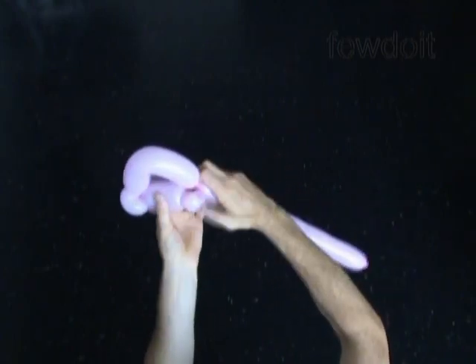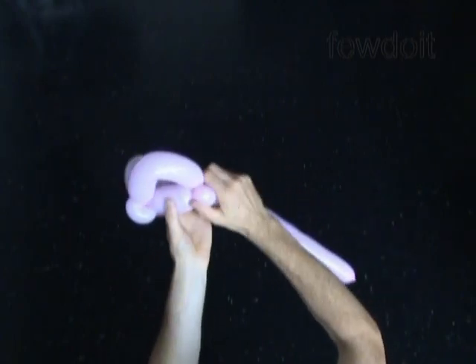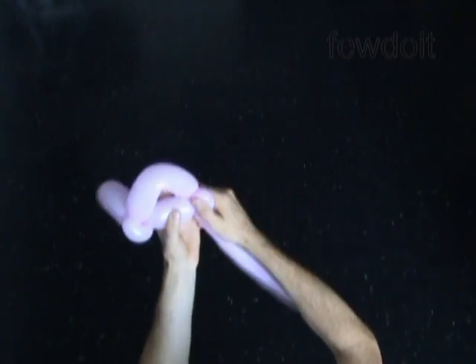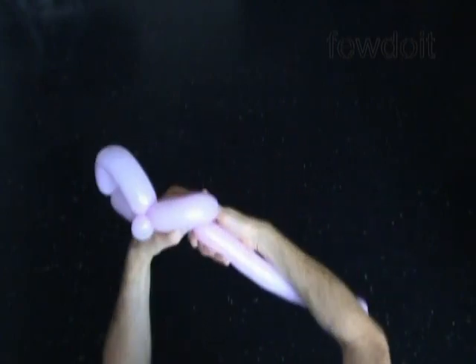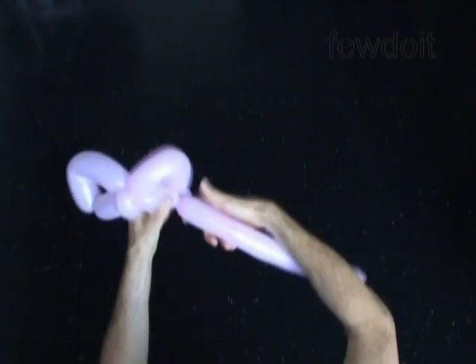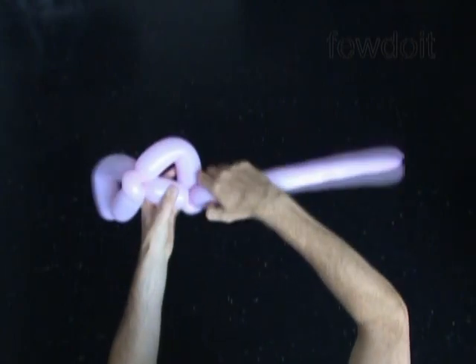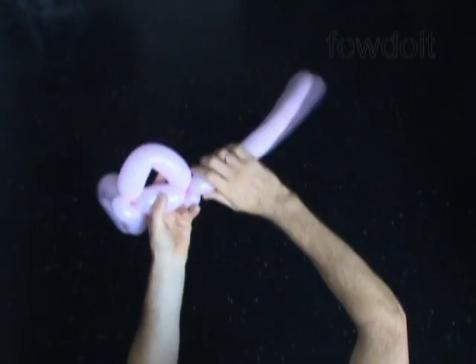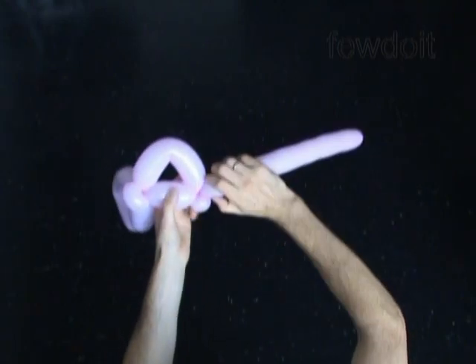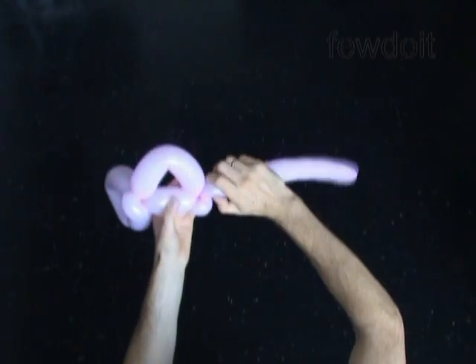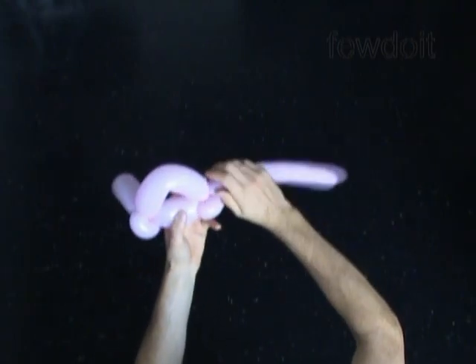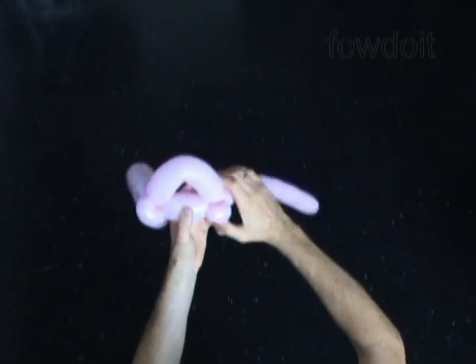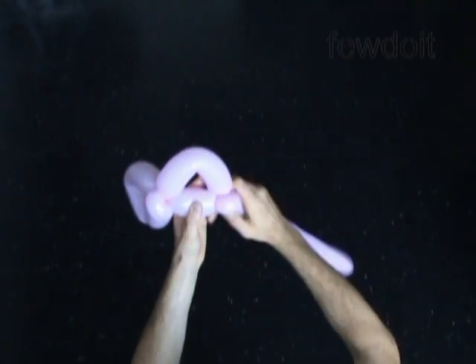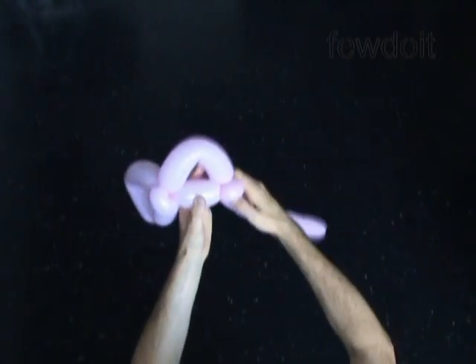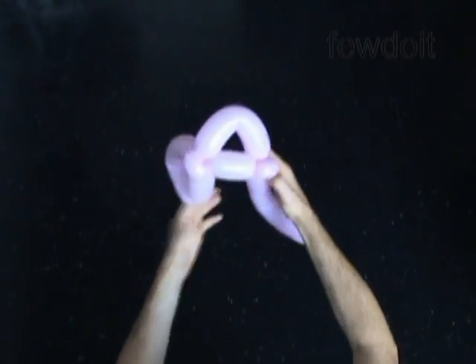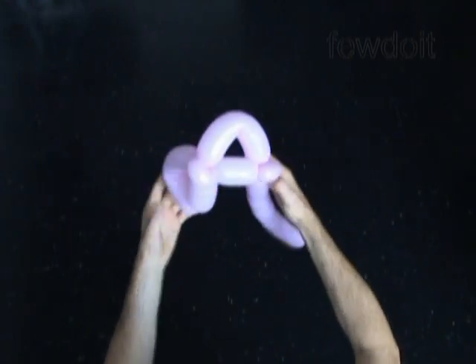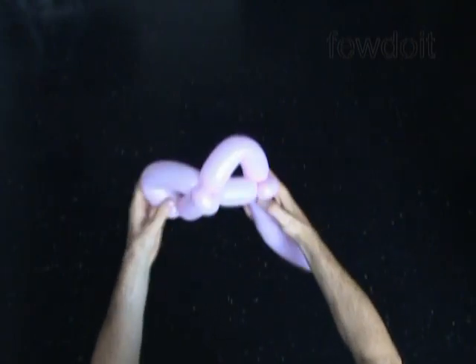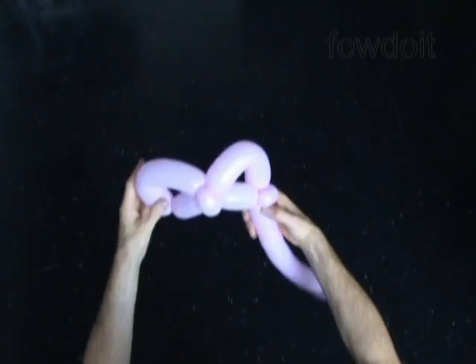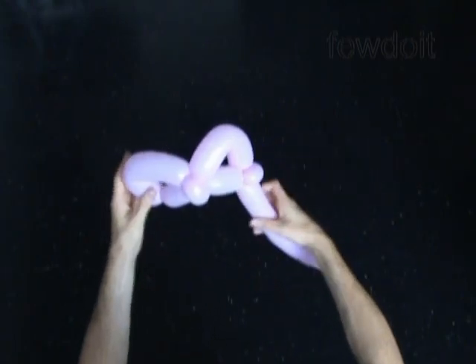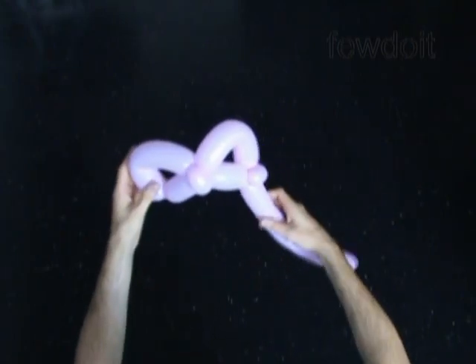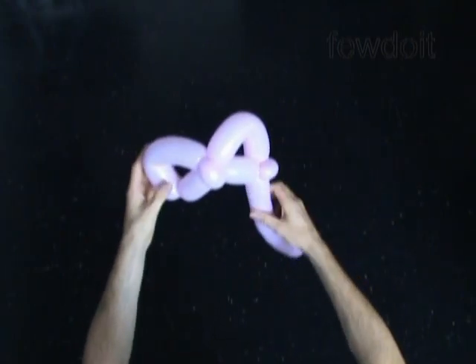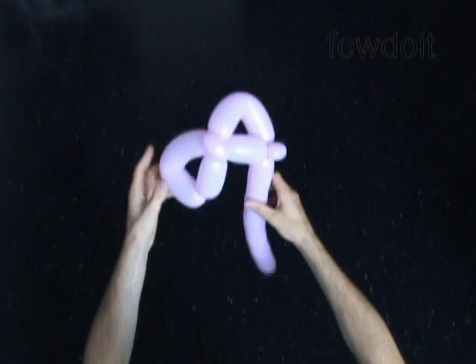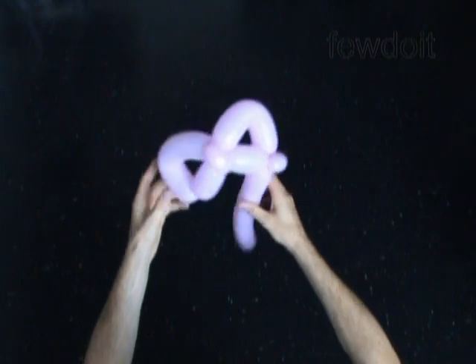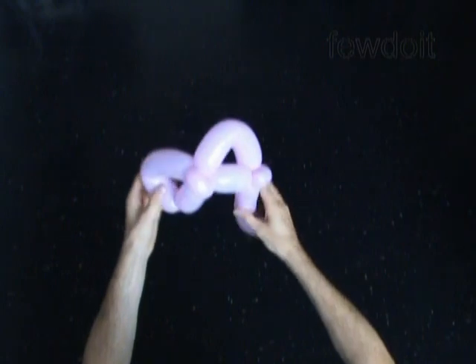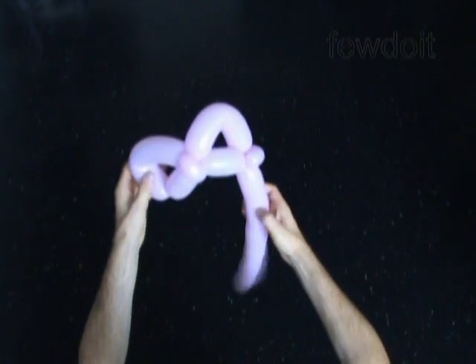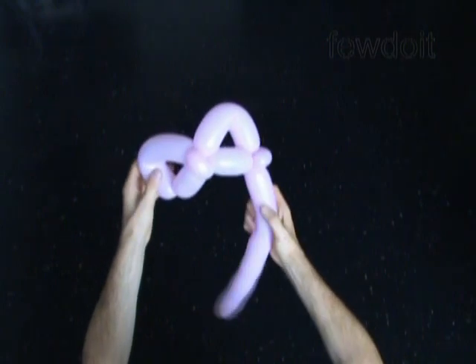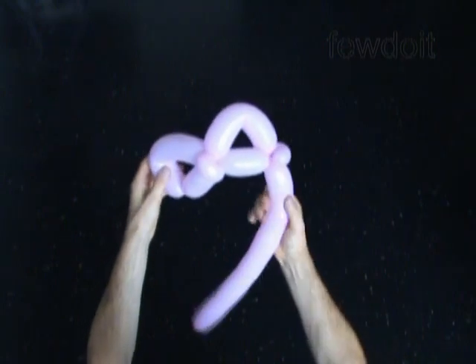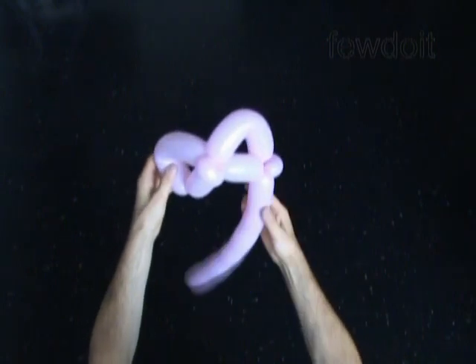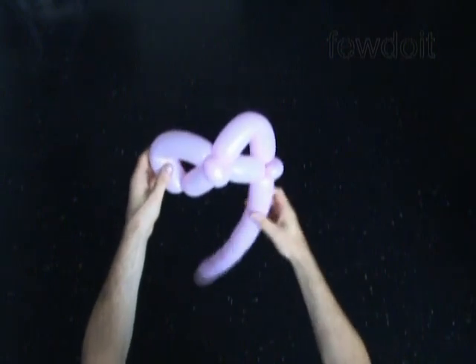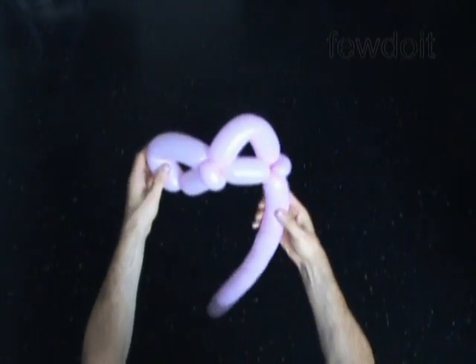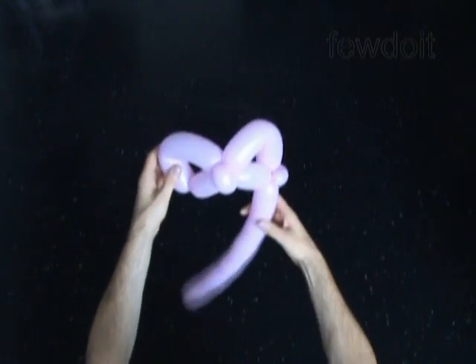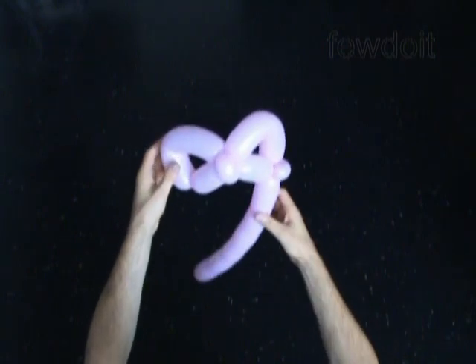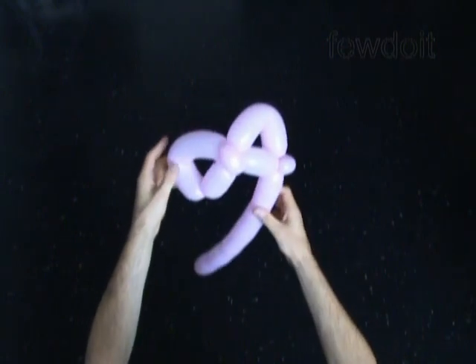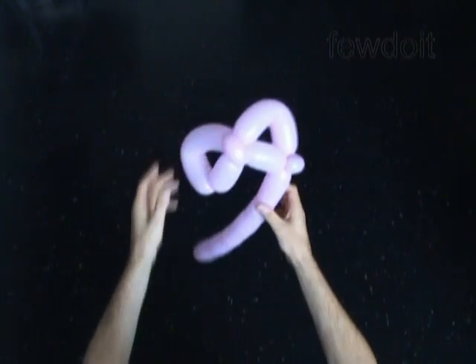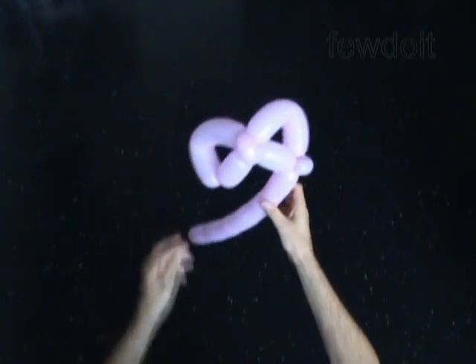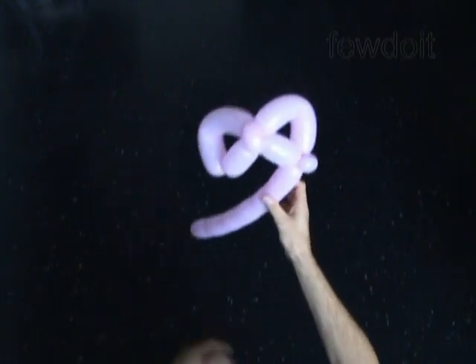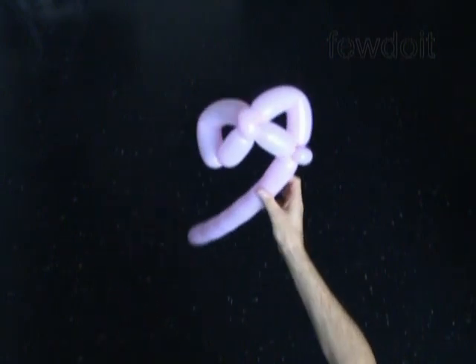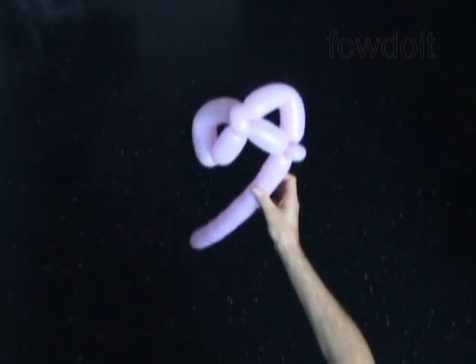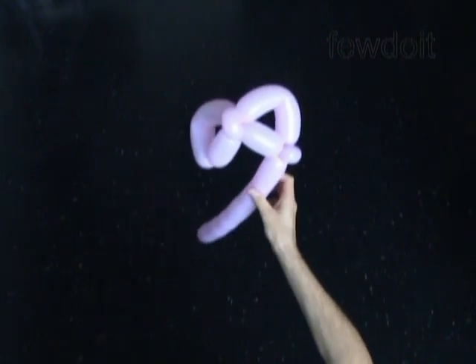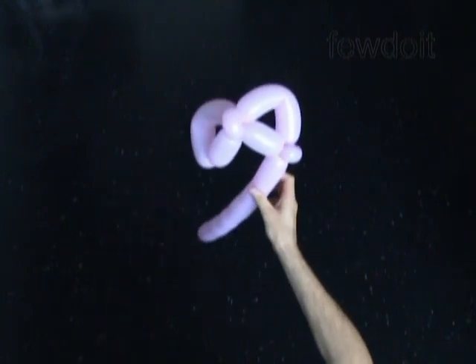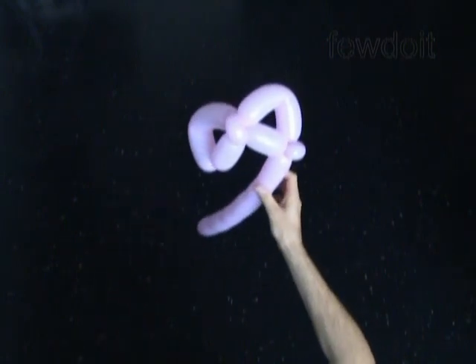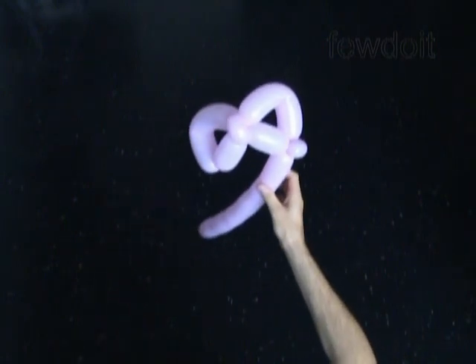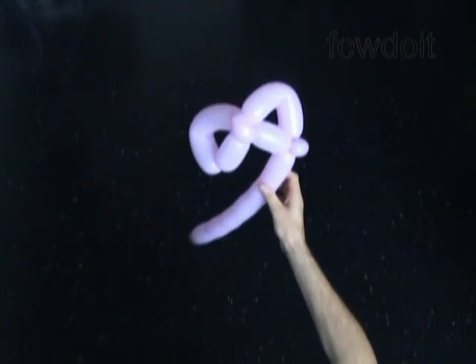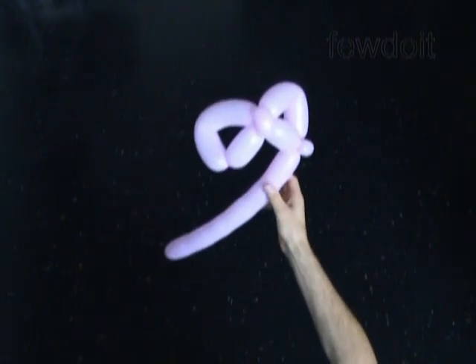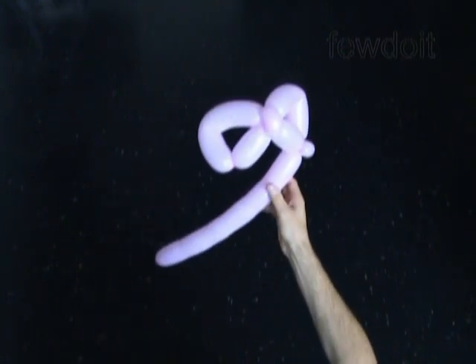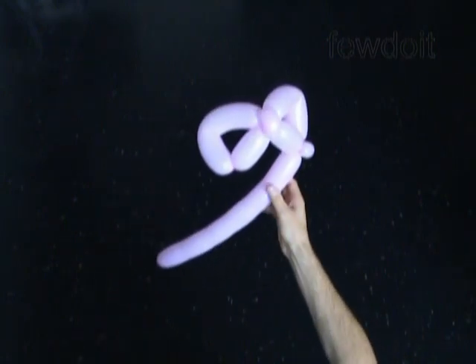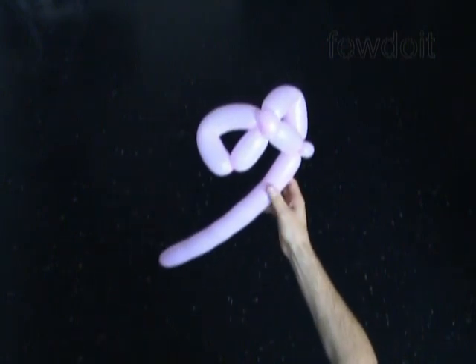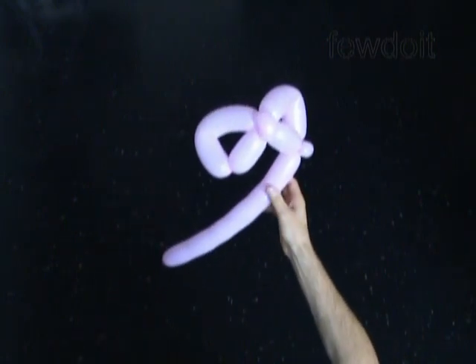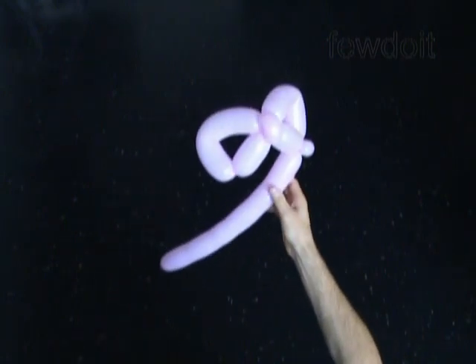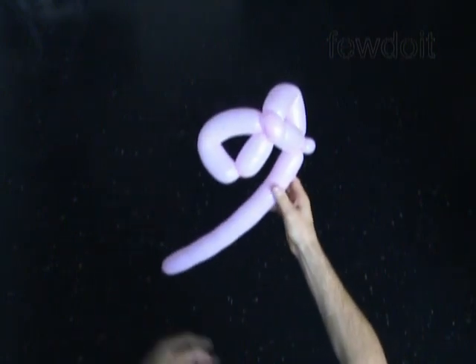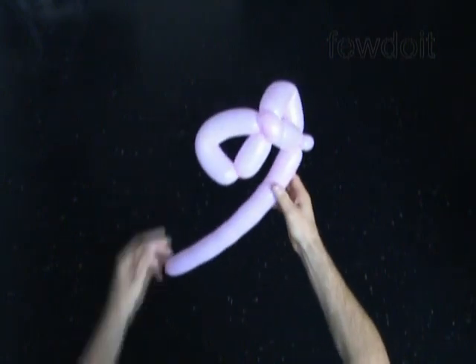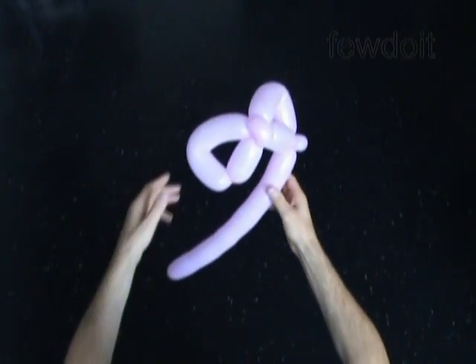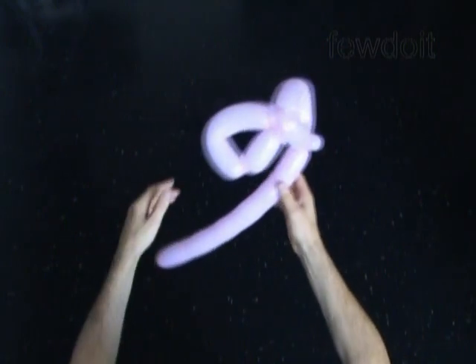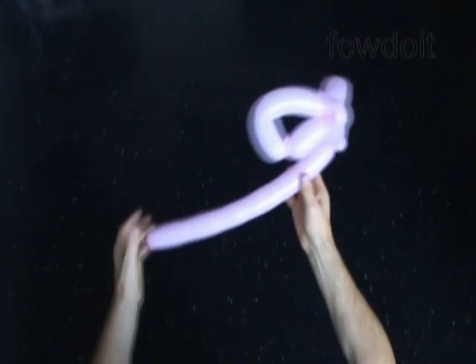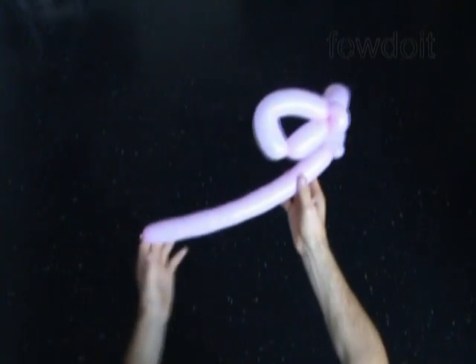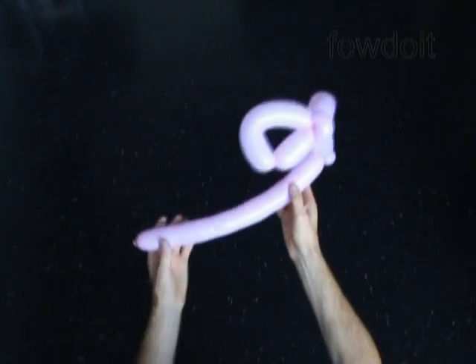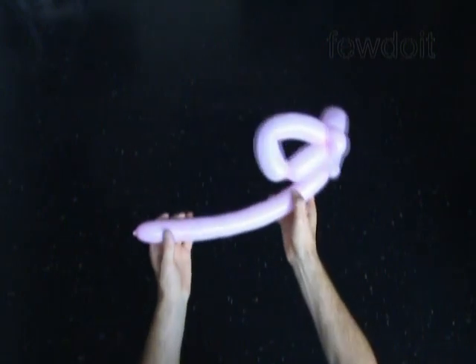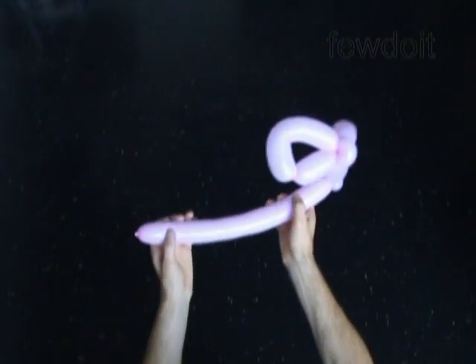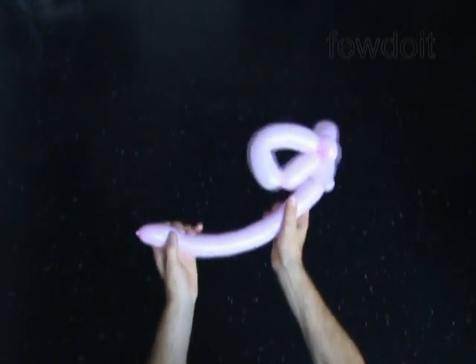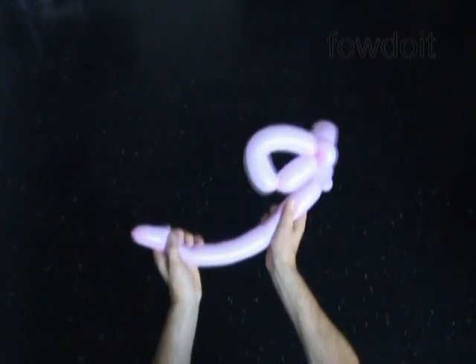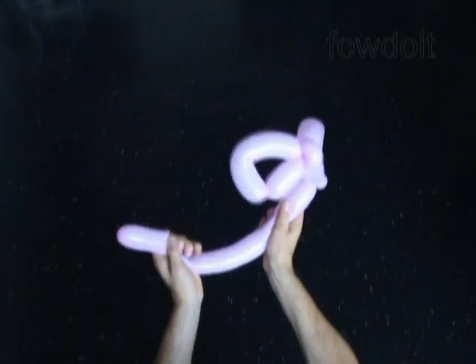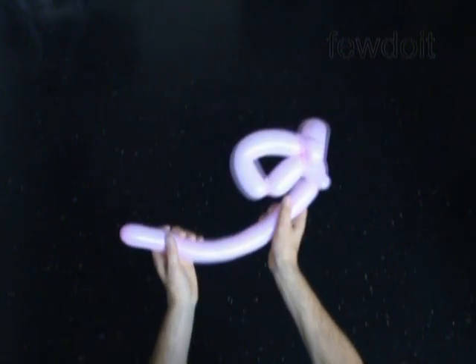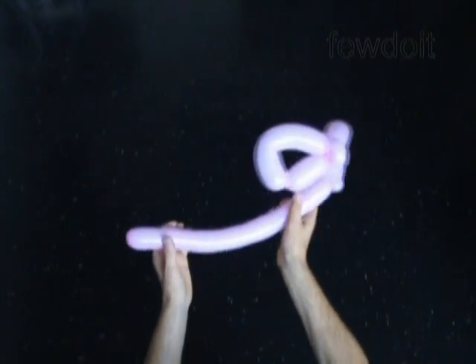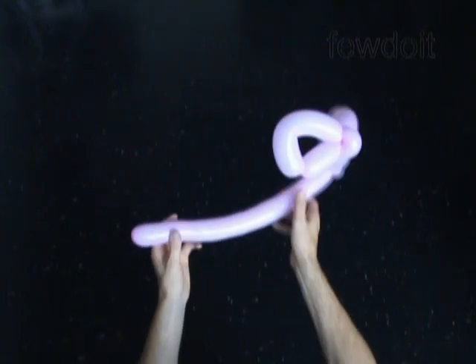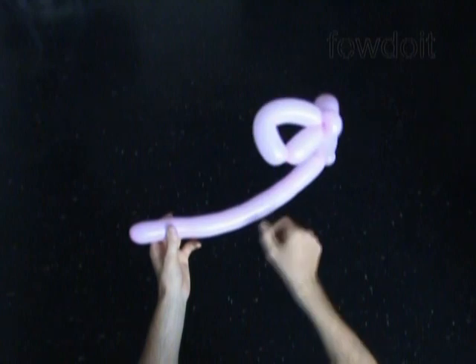Lock both ends of the chain of the last 5 bubbles in one lock twist. We have made the ears of the cat.